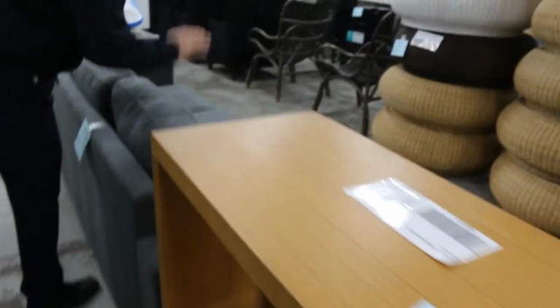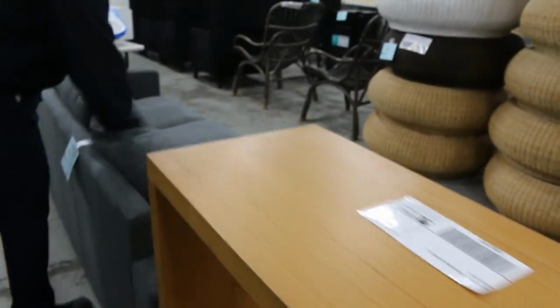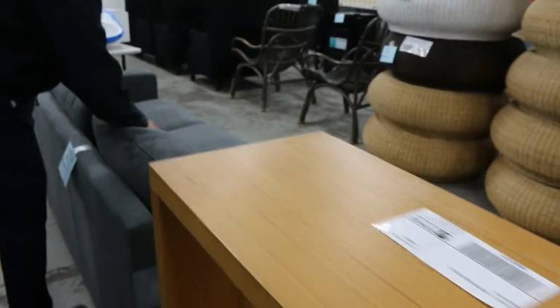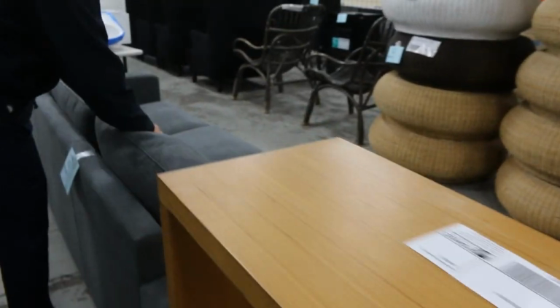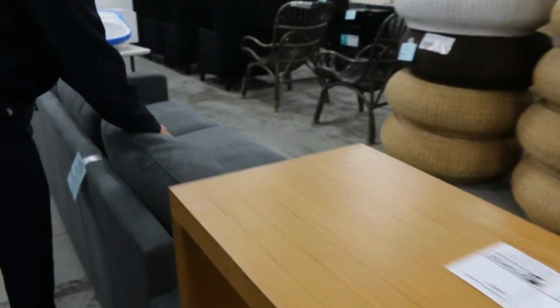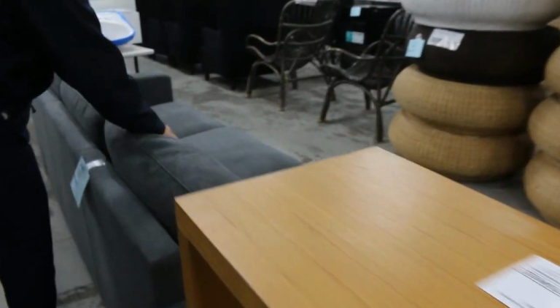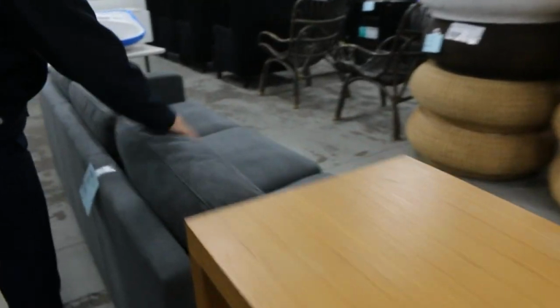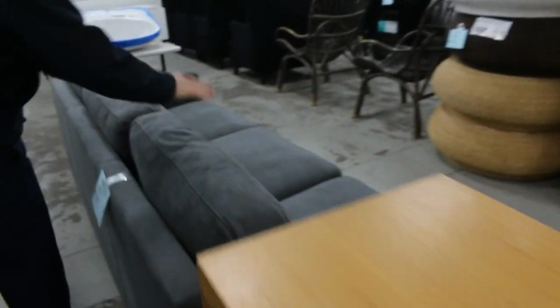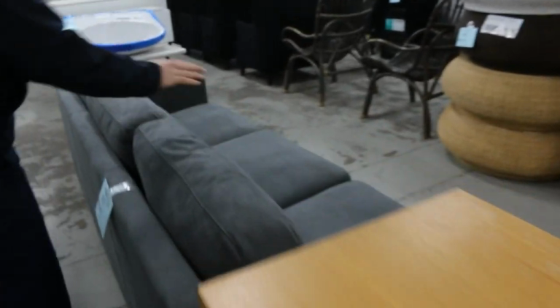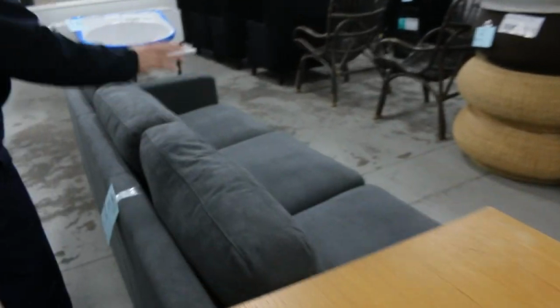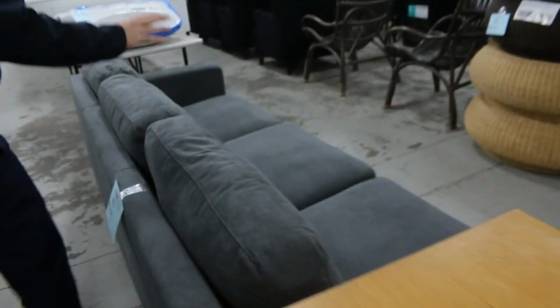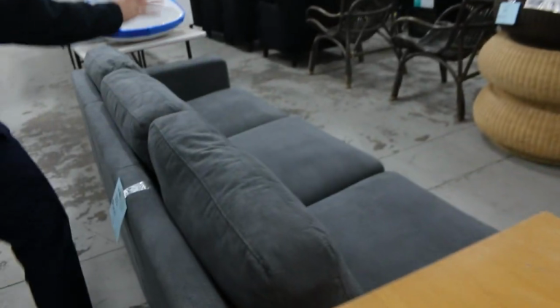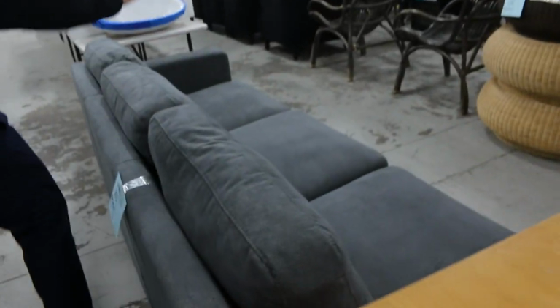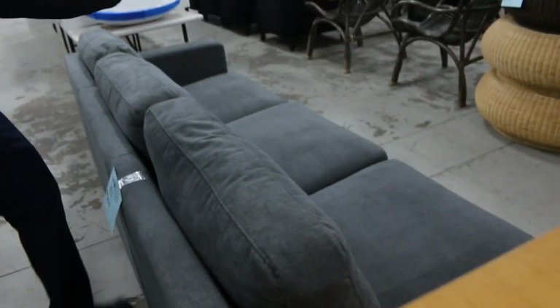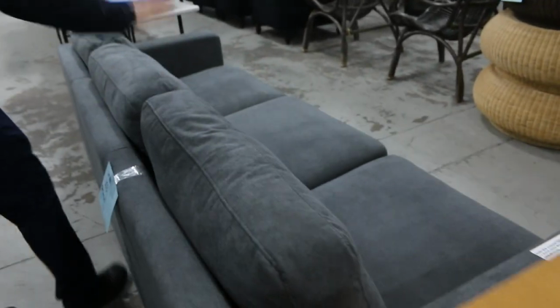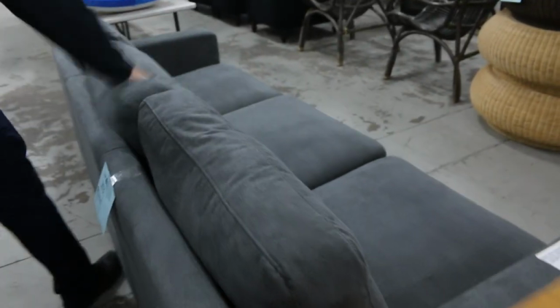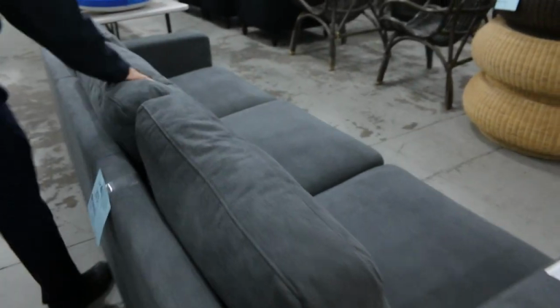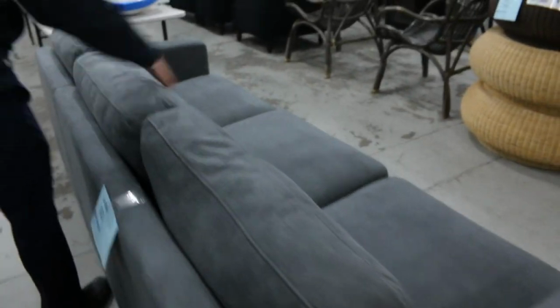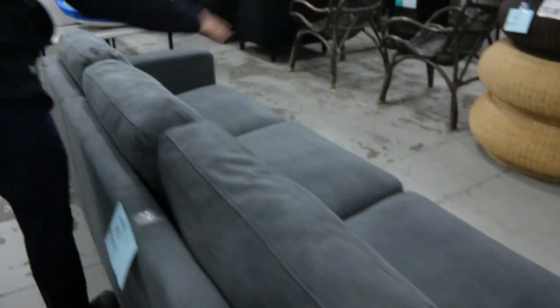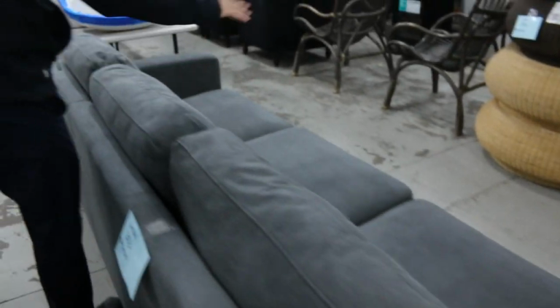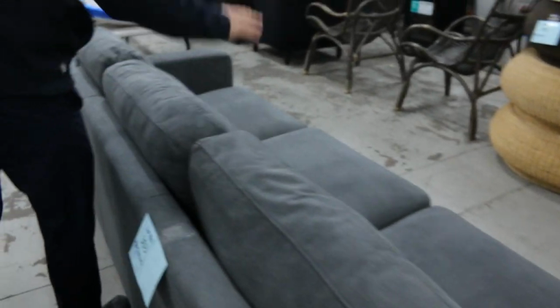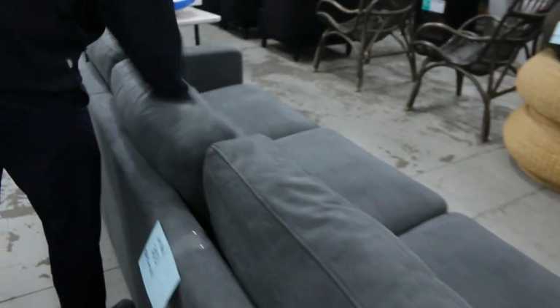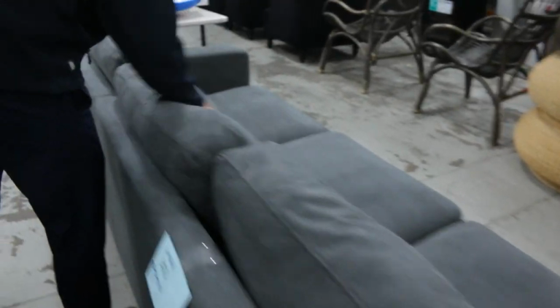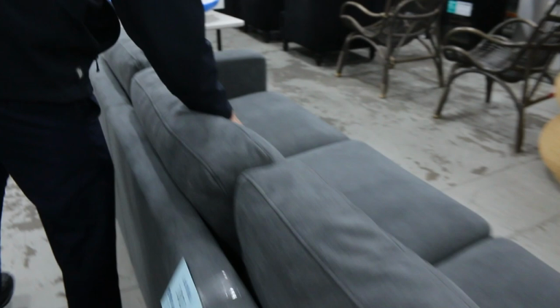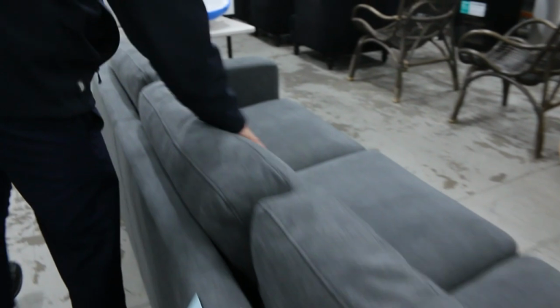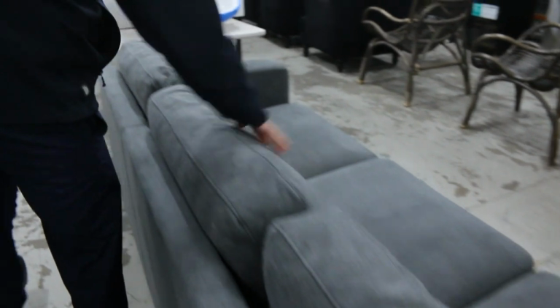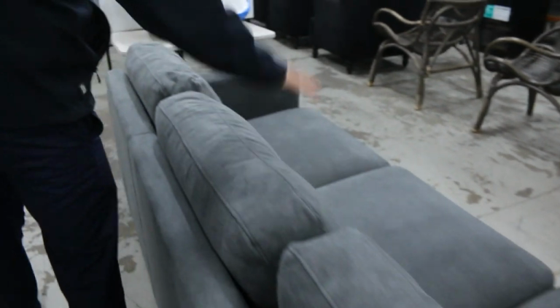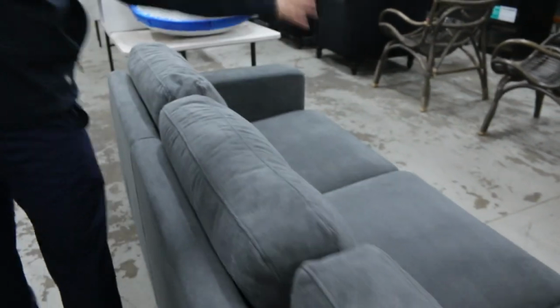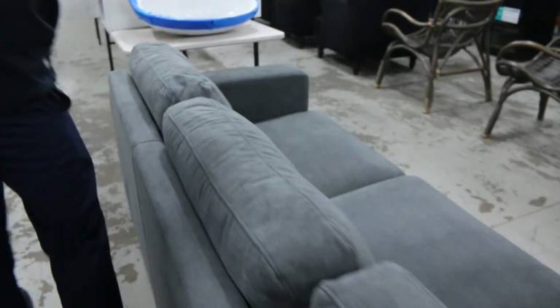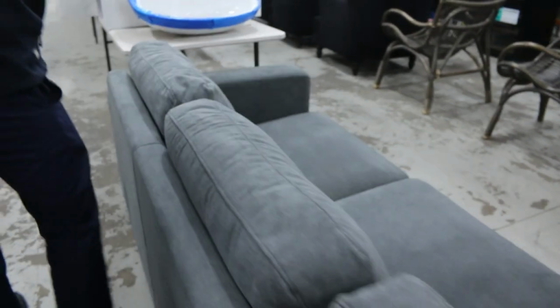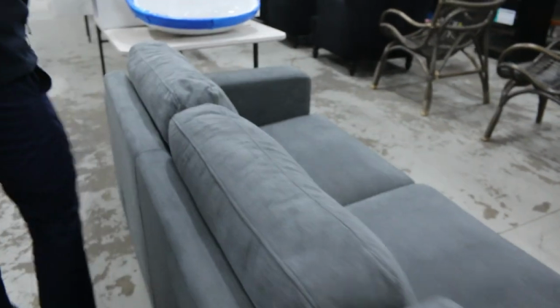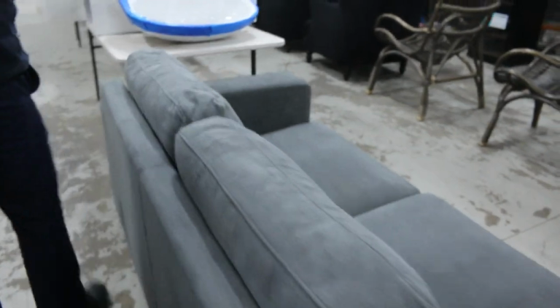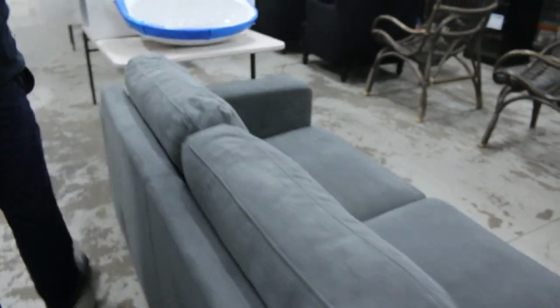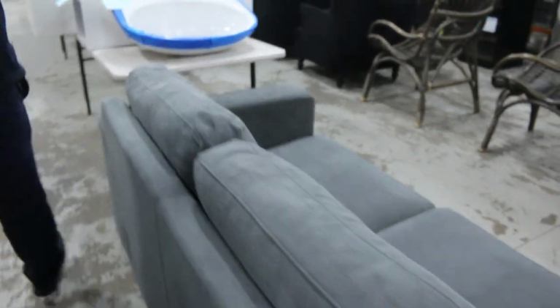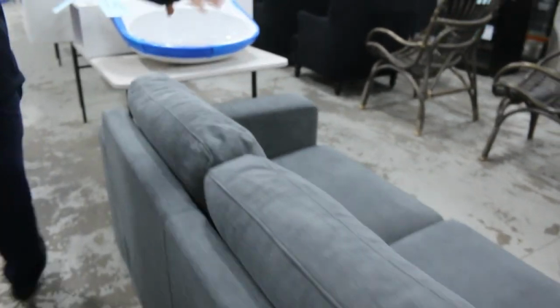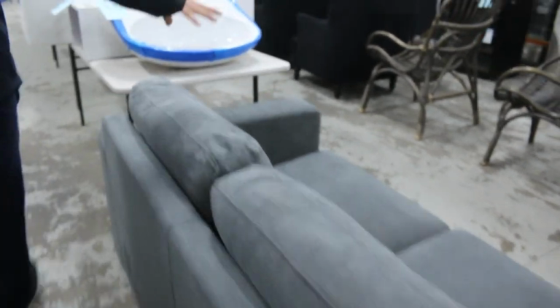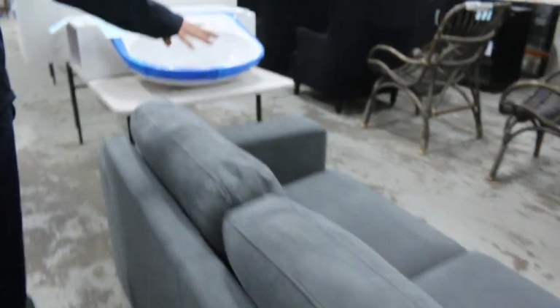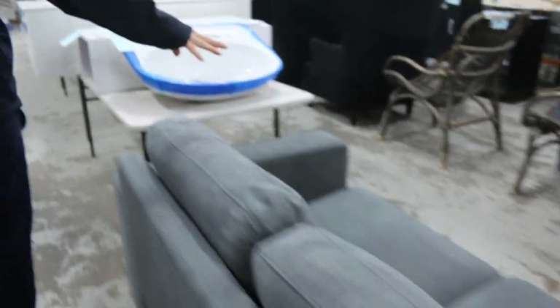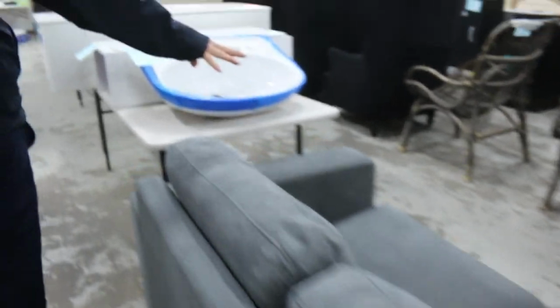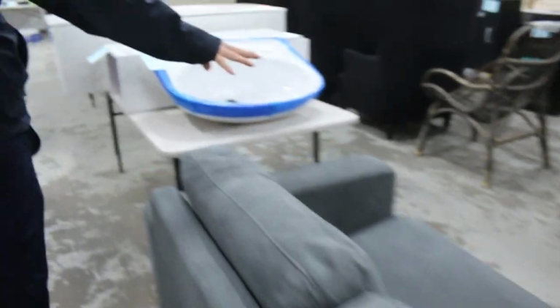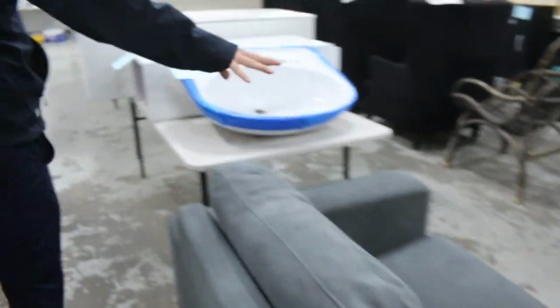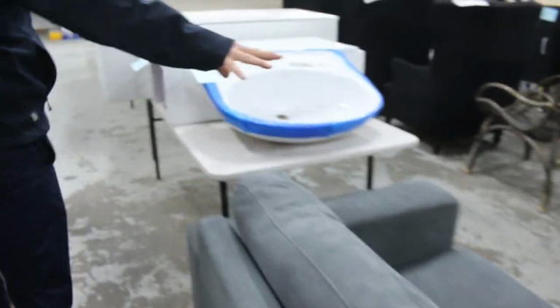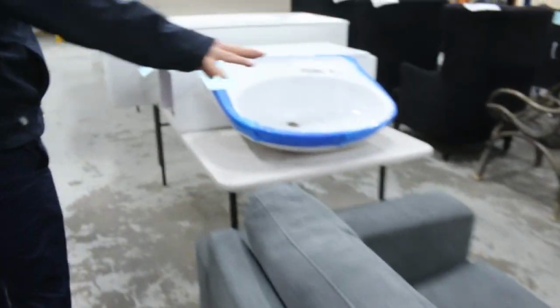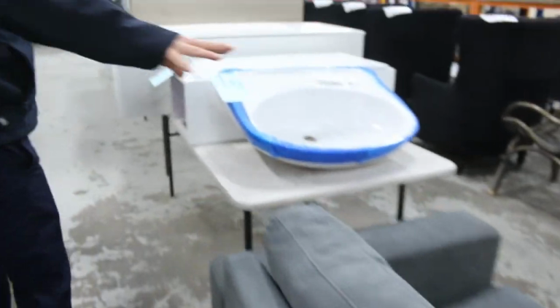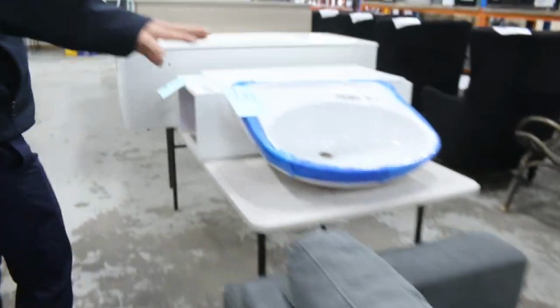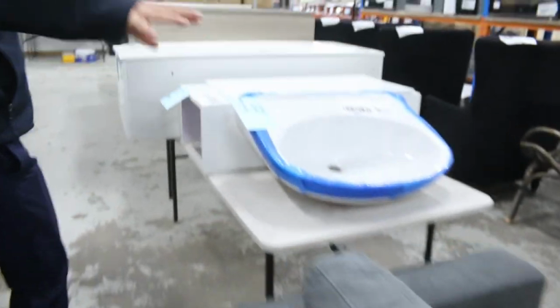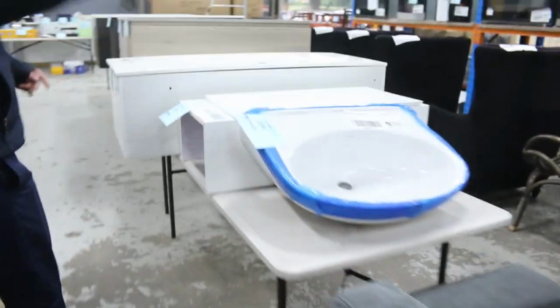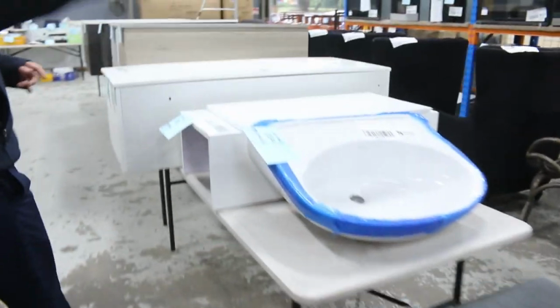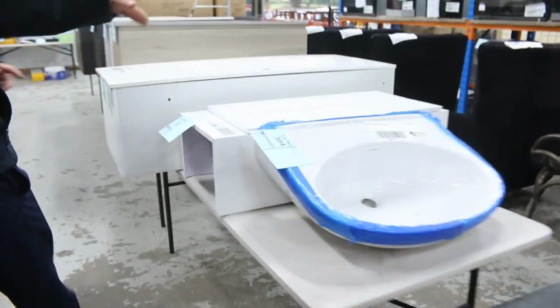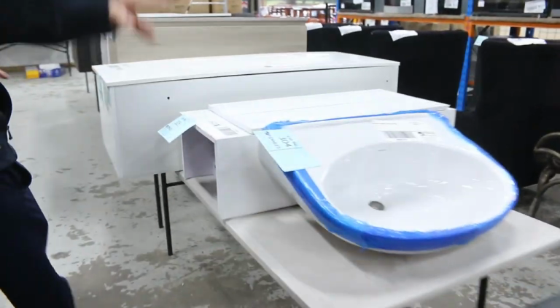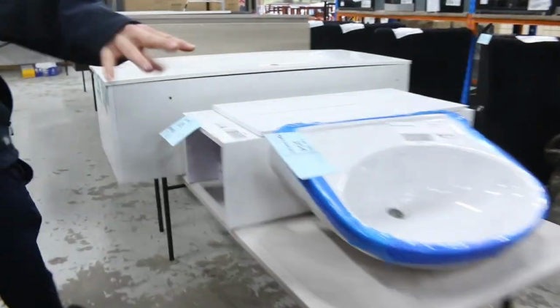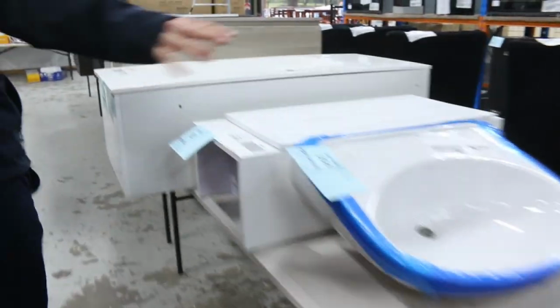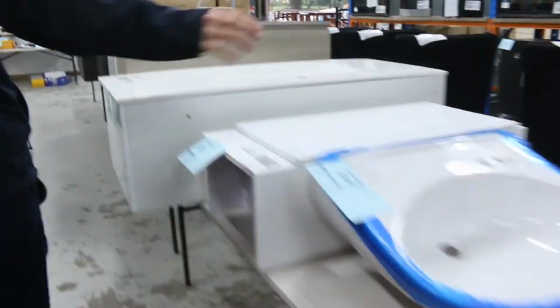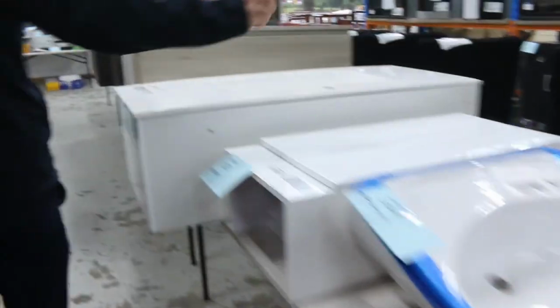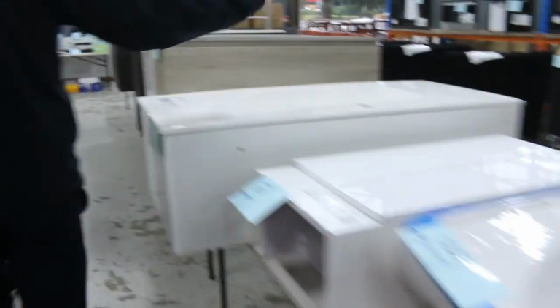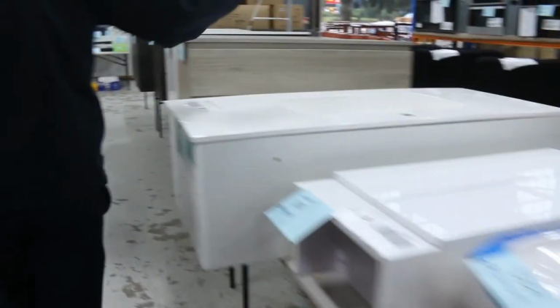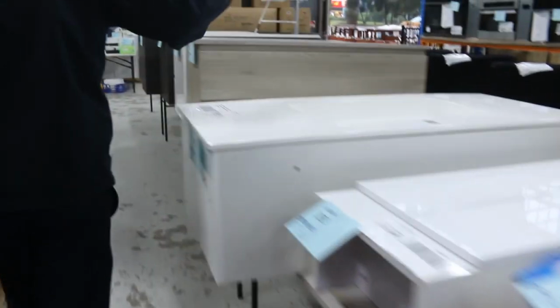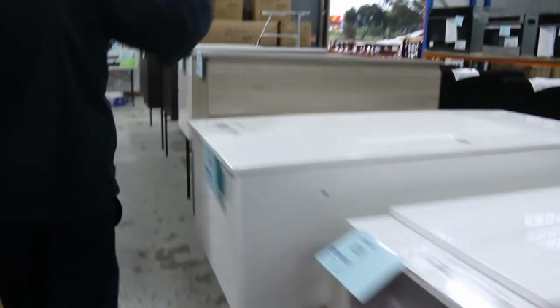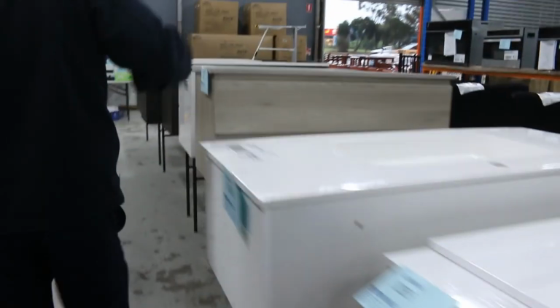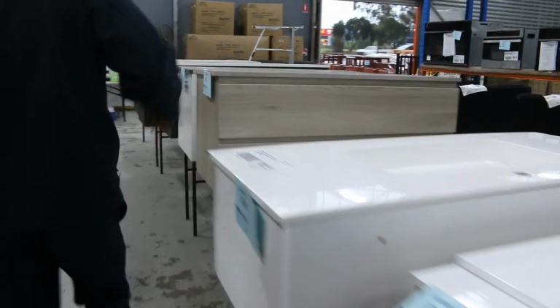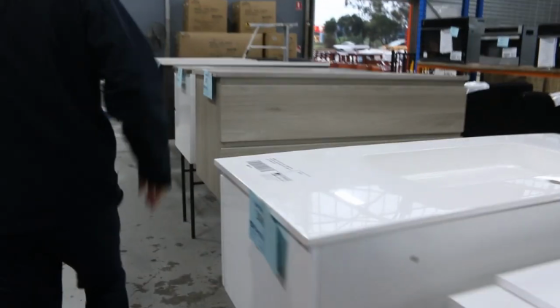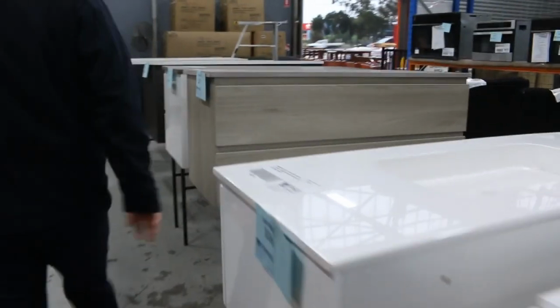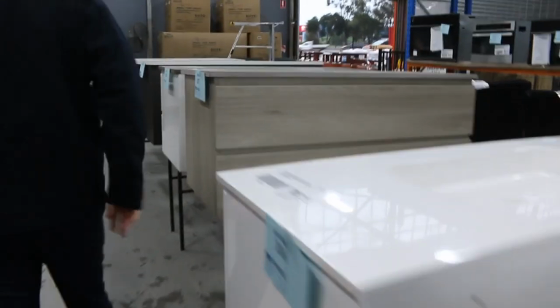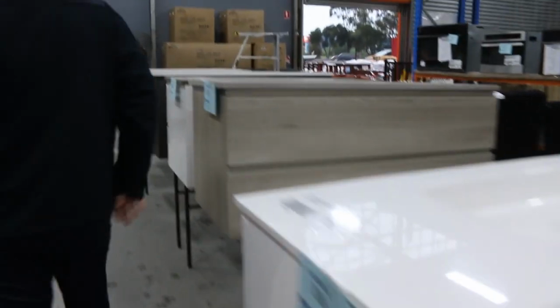A nice little couch here - I think it's a two-piece couch. You're around that $1,100 mark for the two-piece couches there.